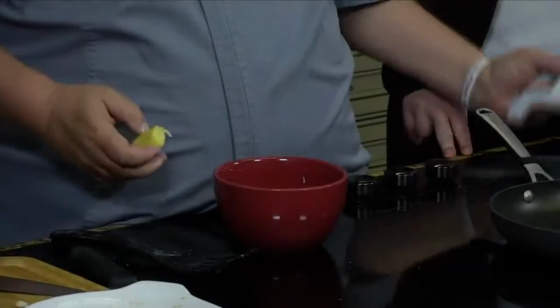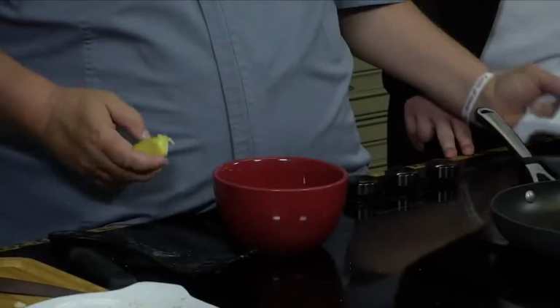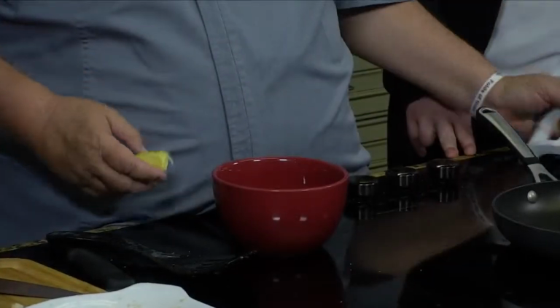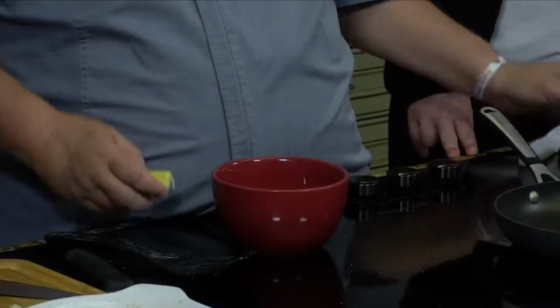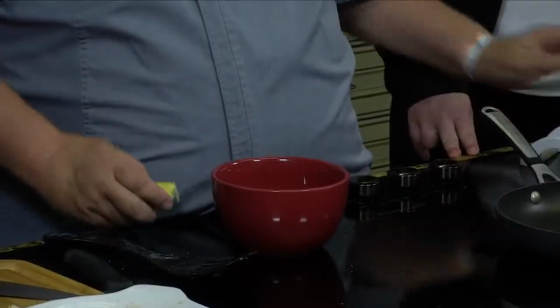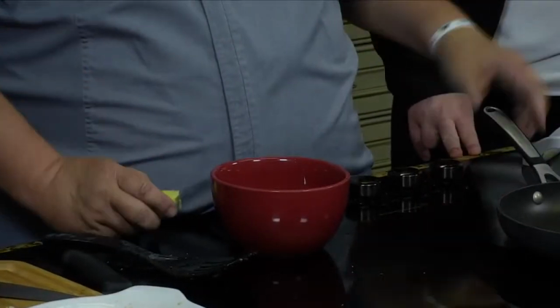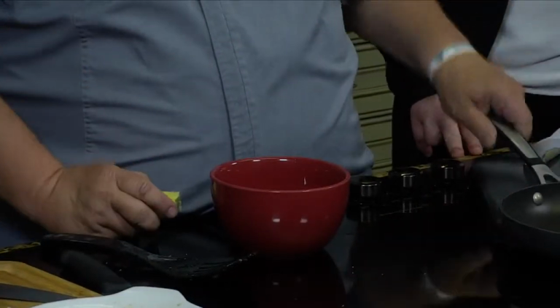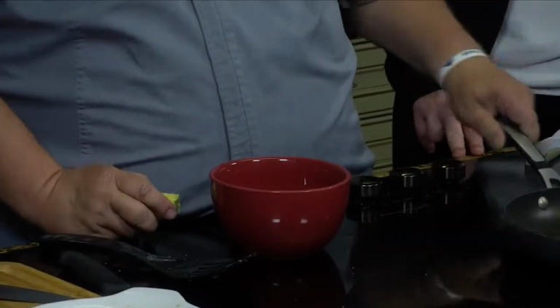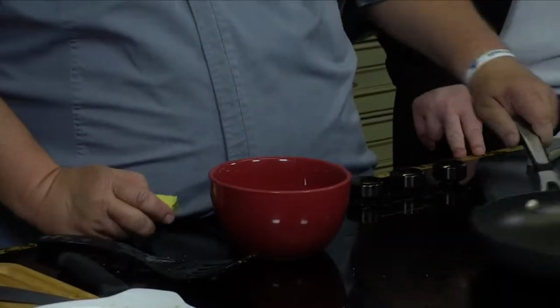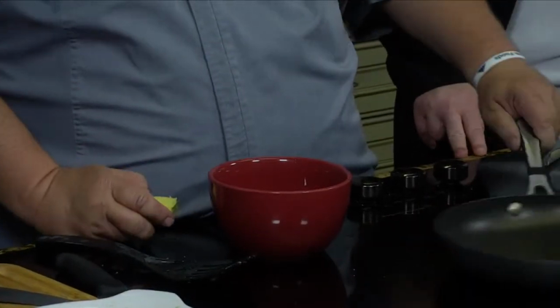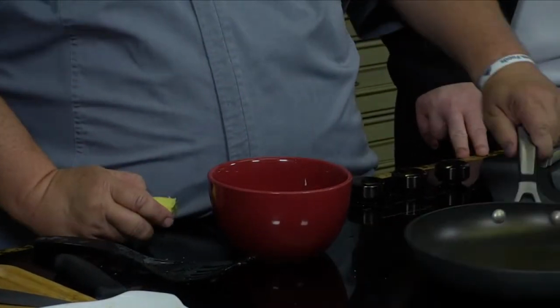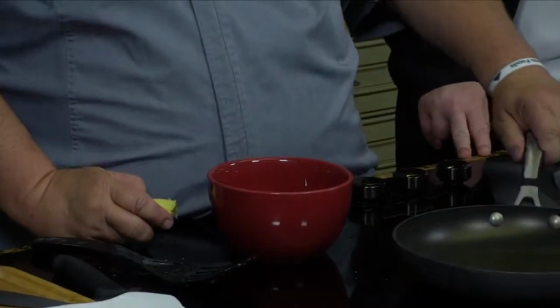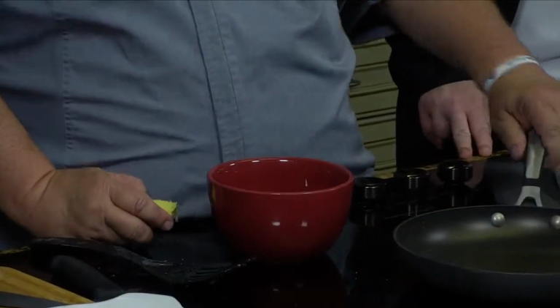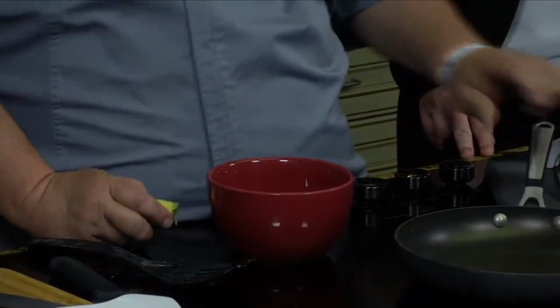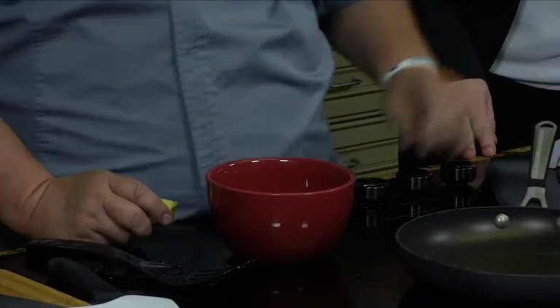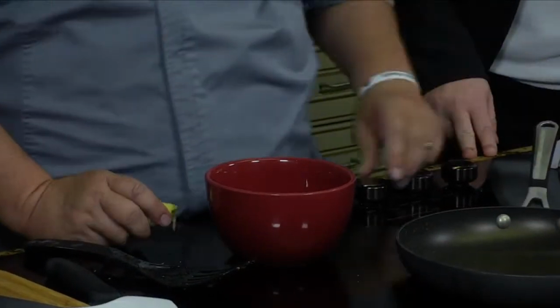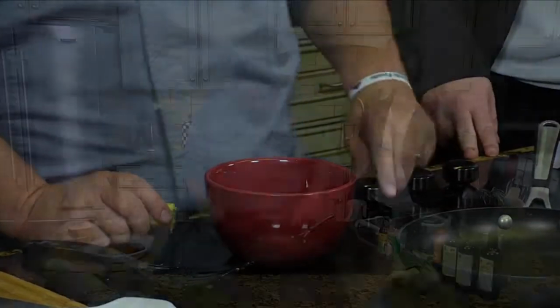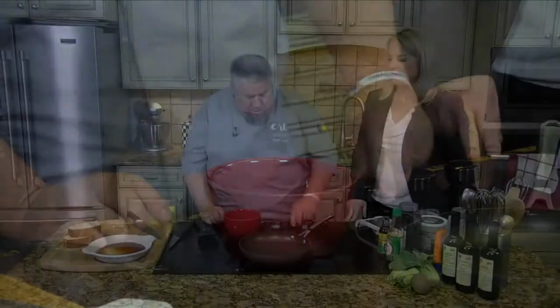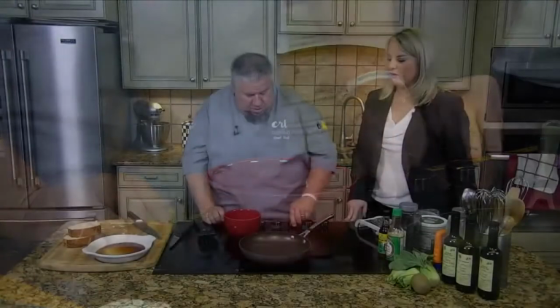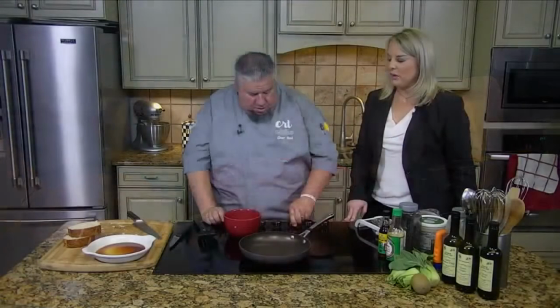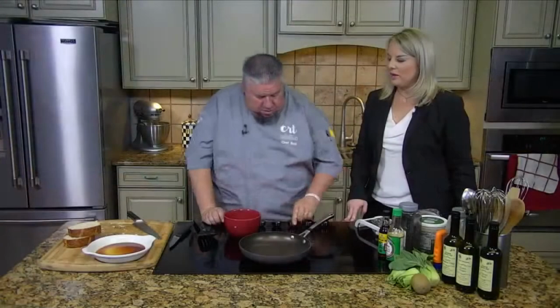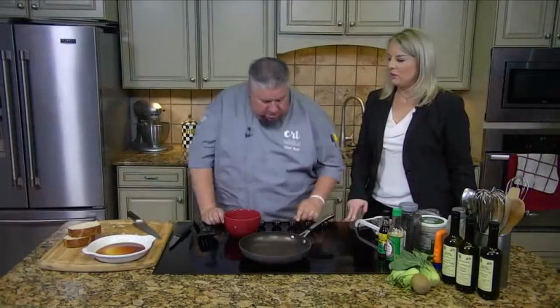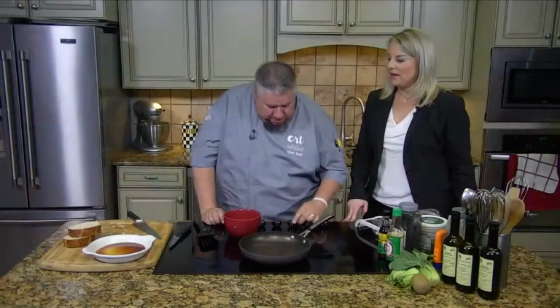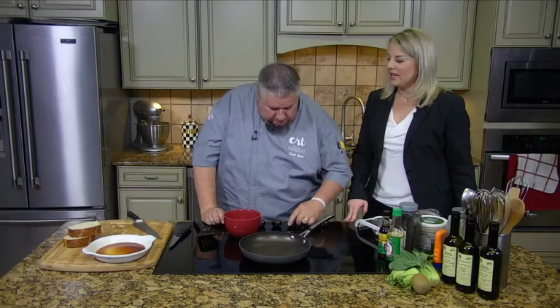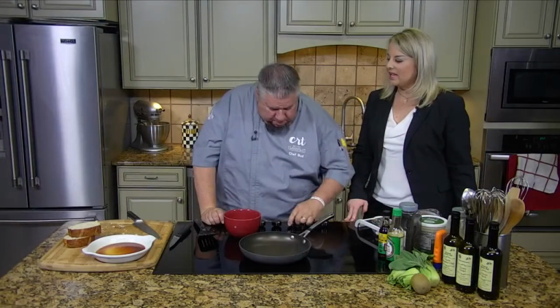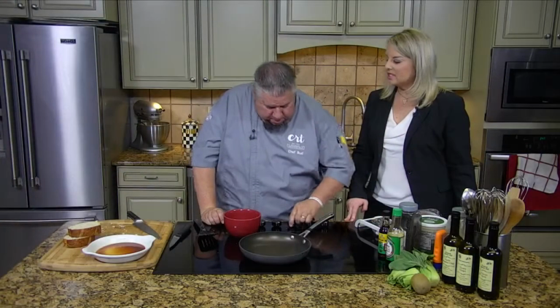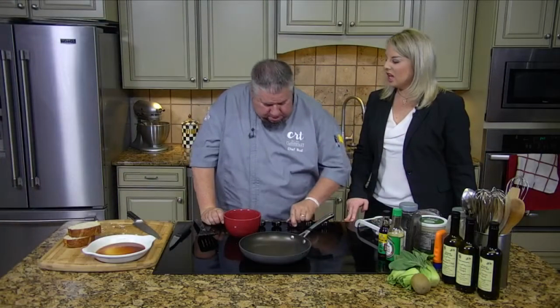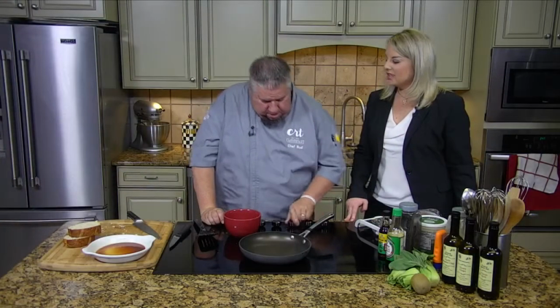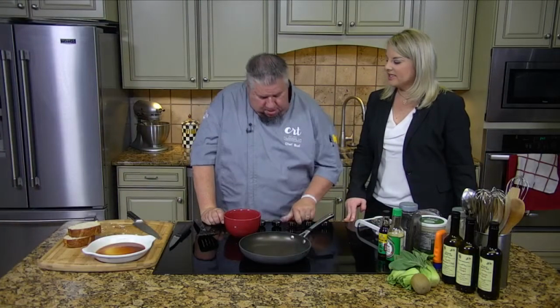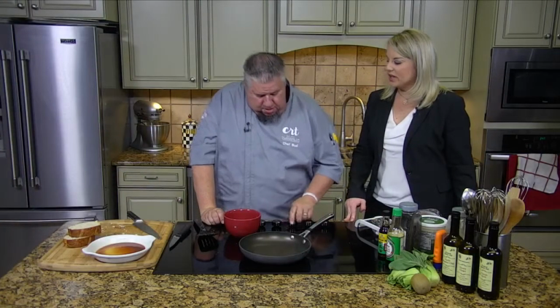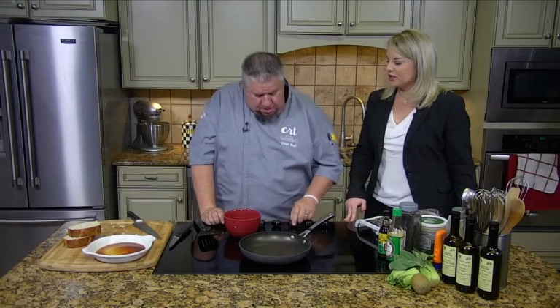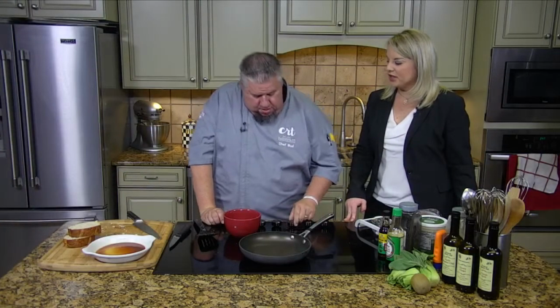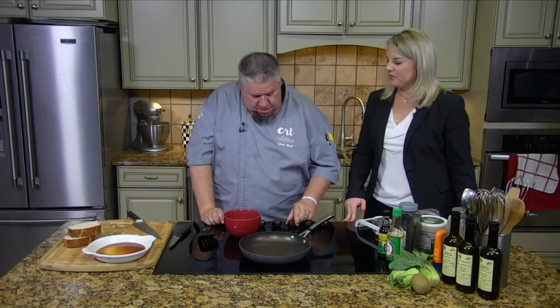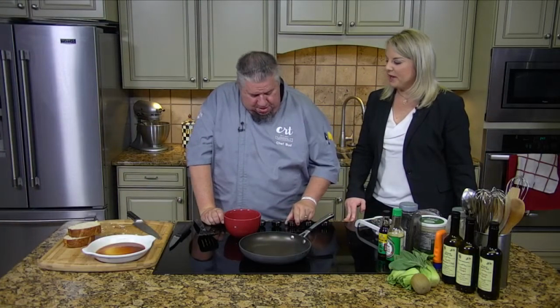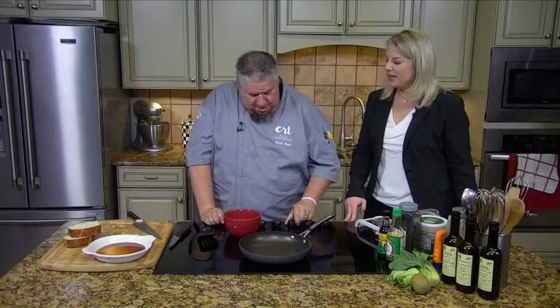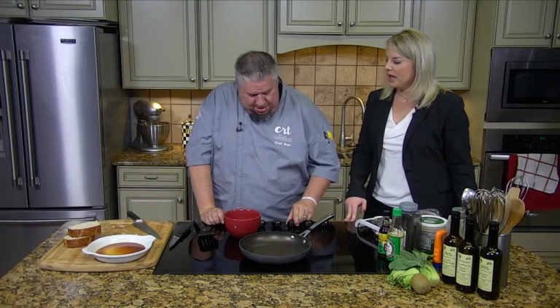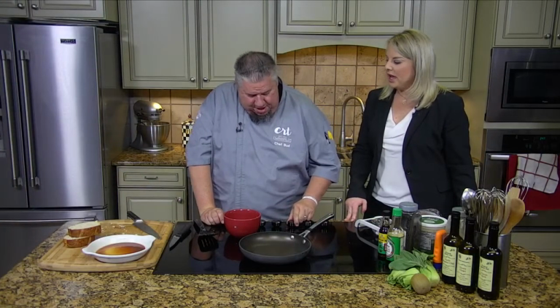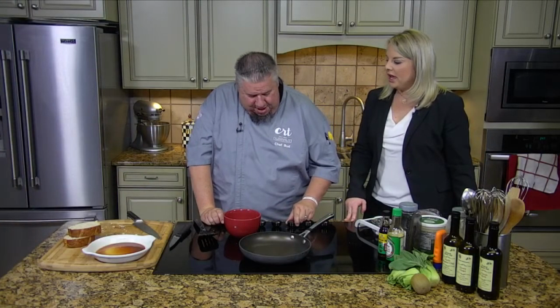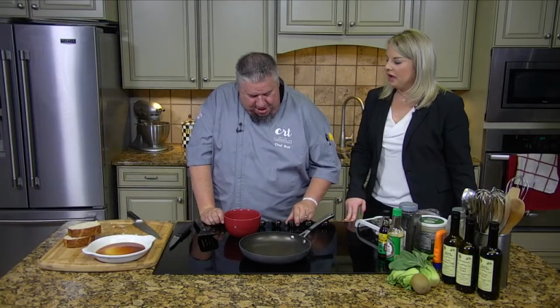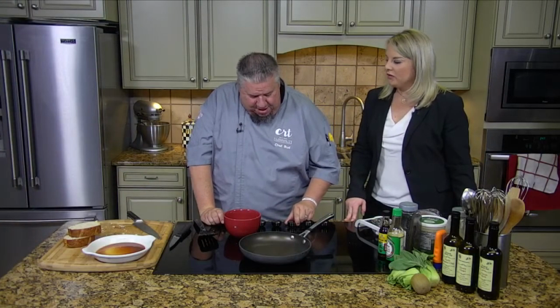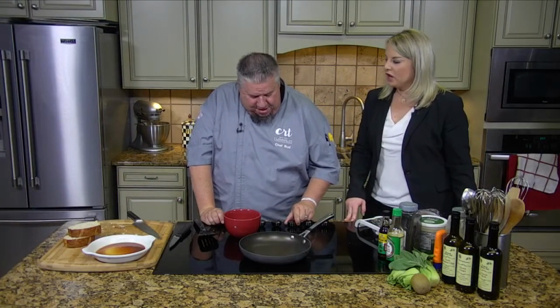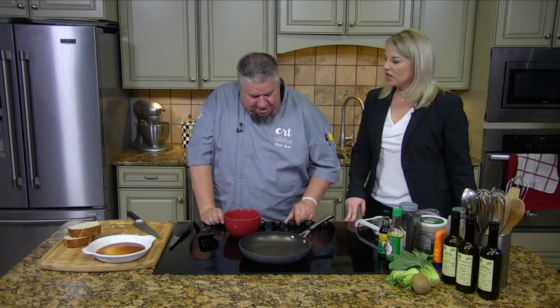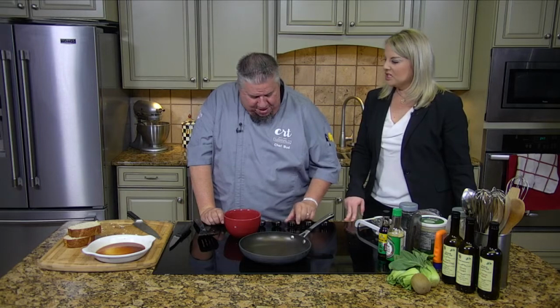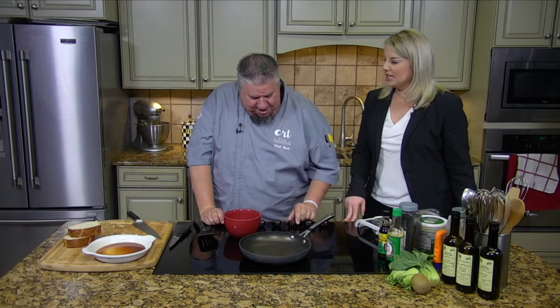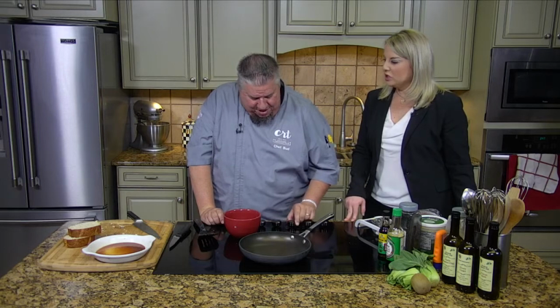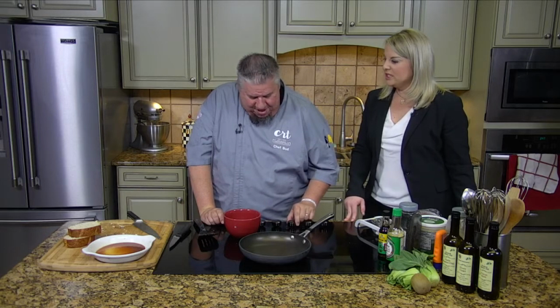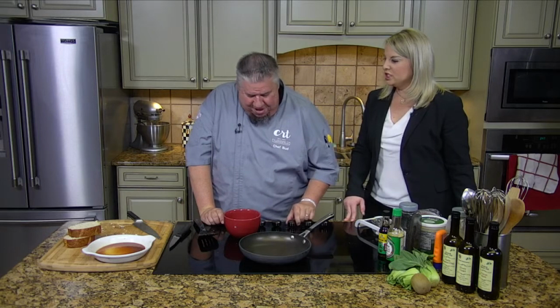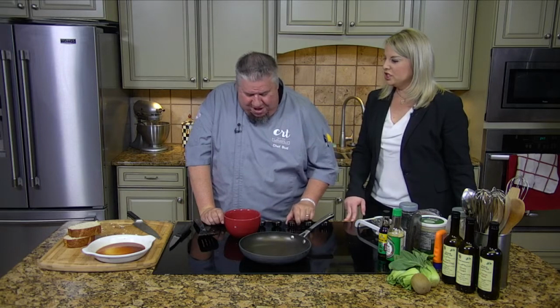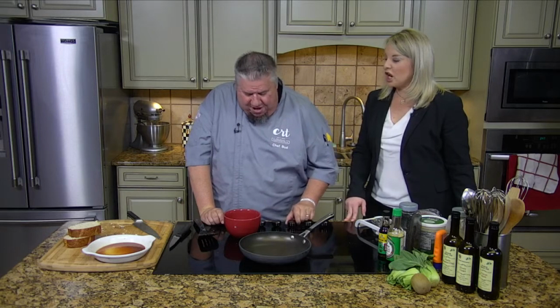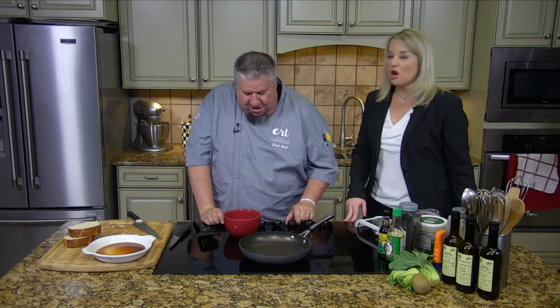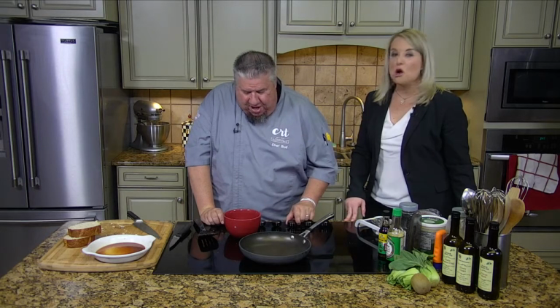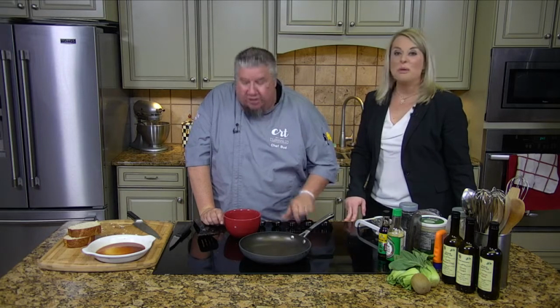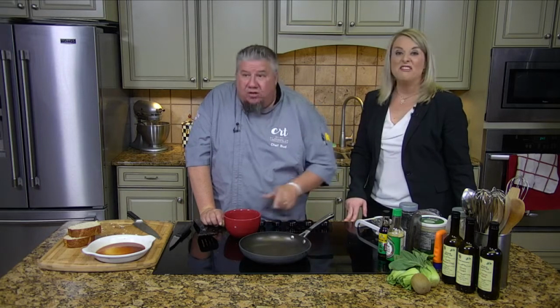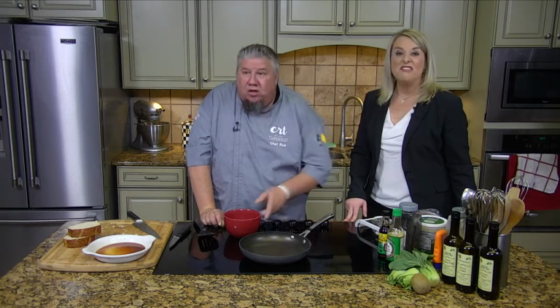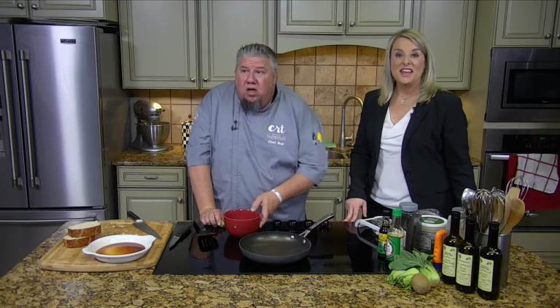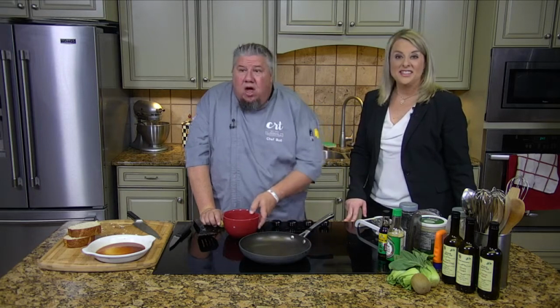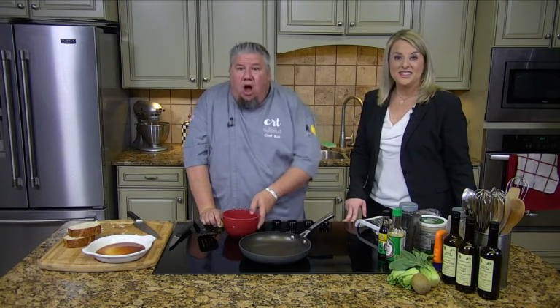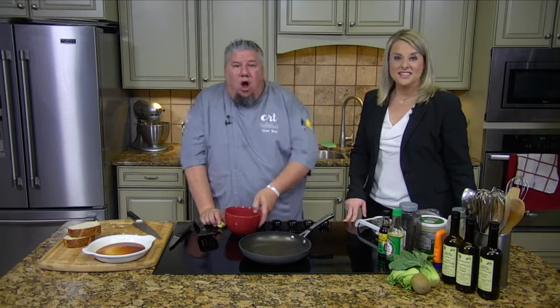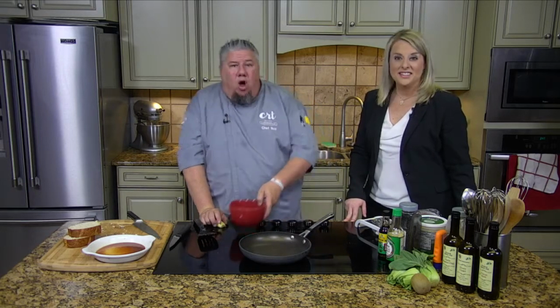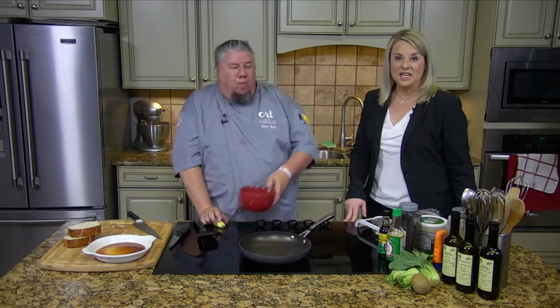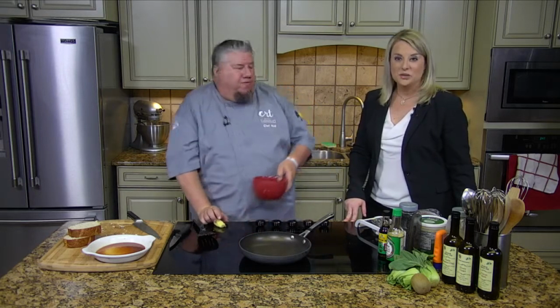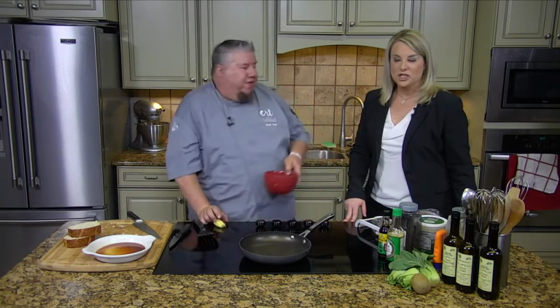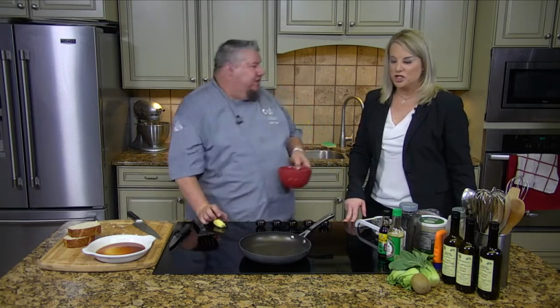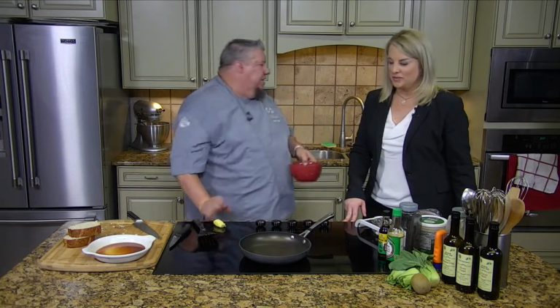Ginger. Welcome back, everyone. We're making a sauce now, Chef Bud. For our sandwich — our open-faced sandwich.